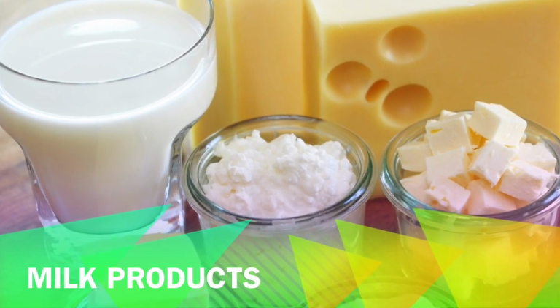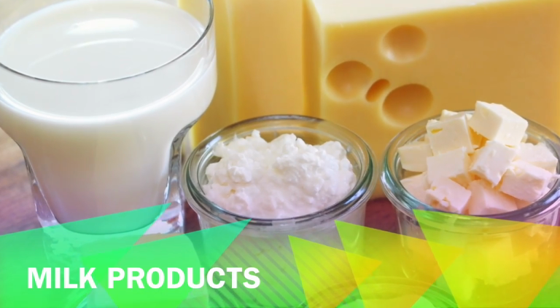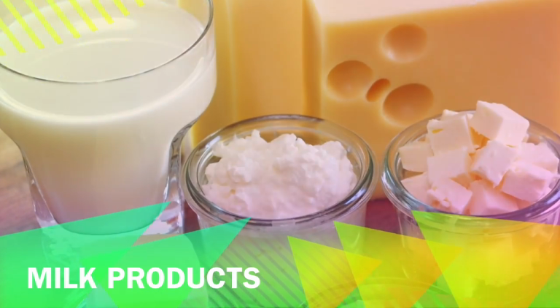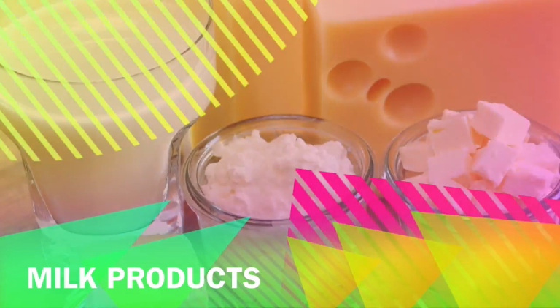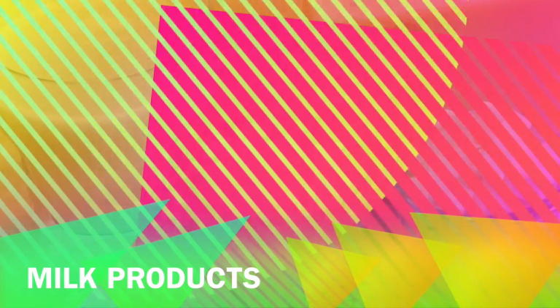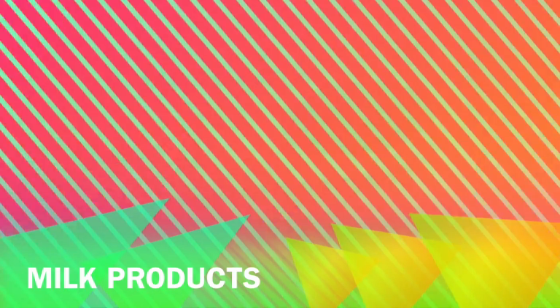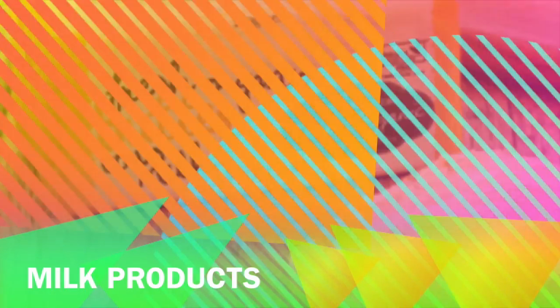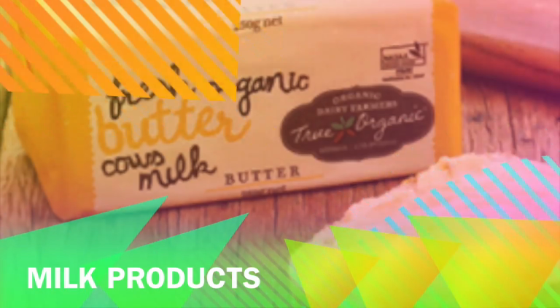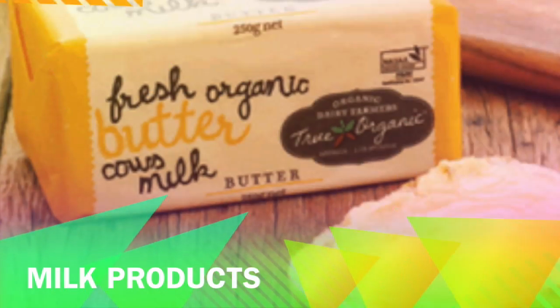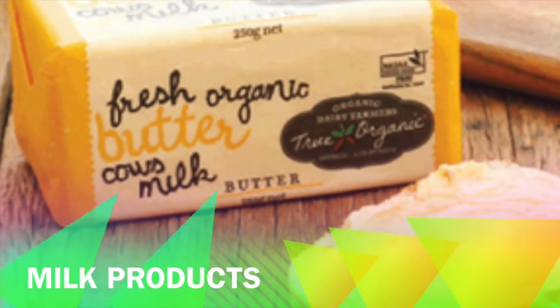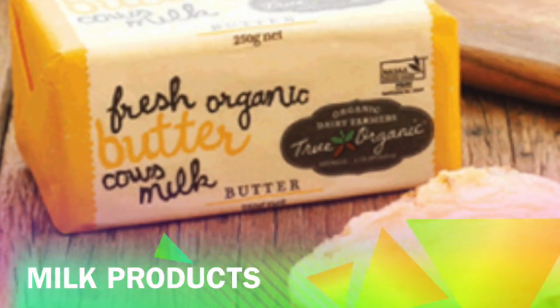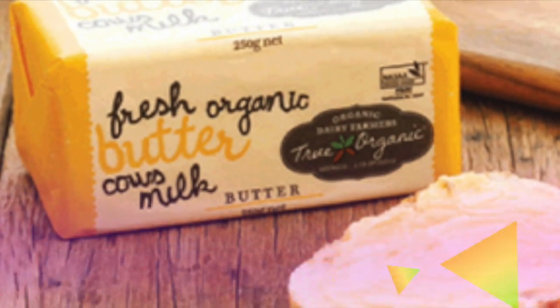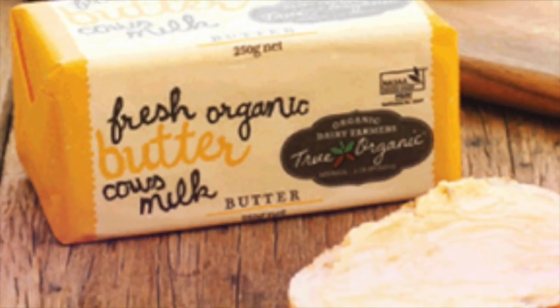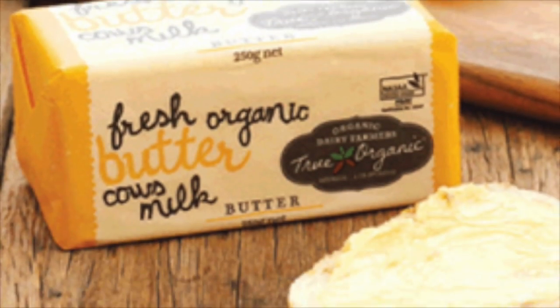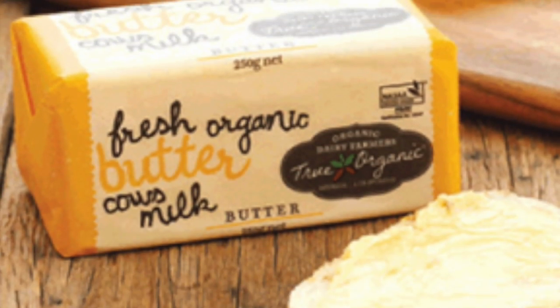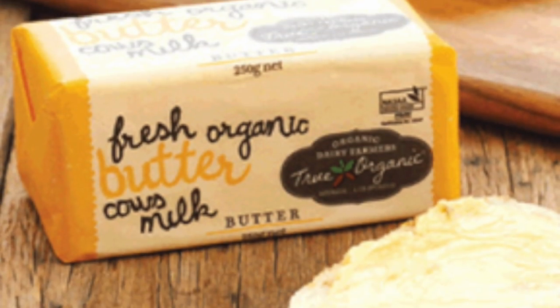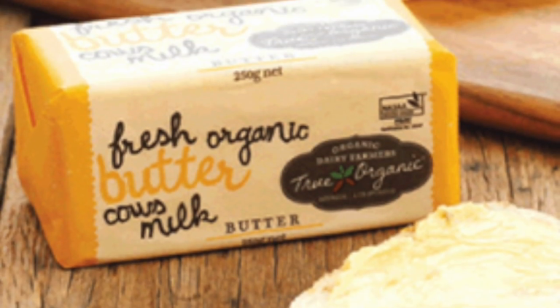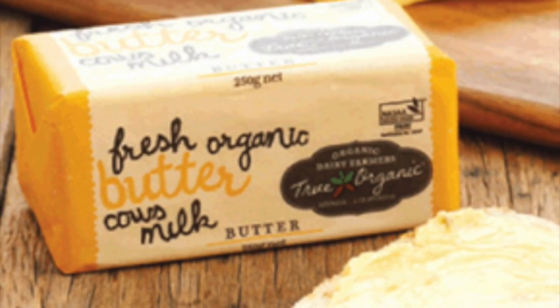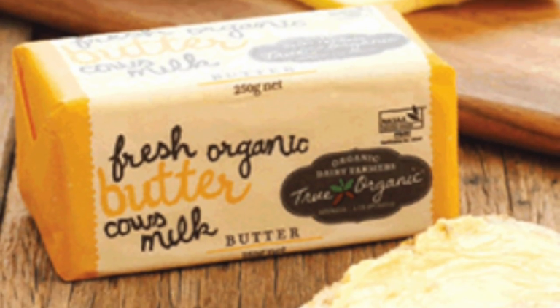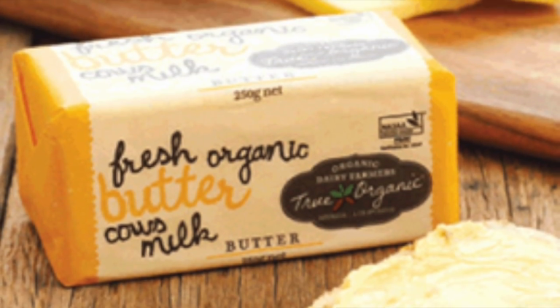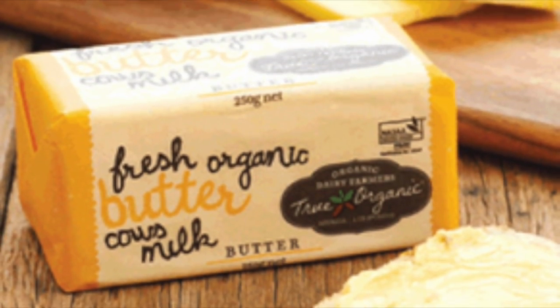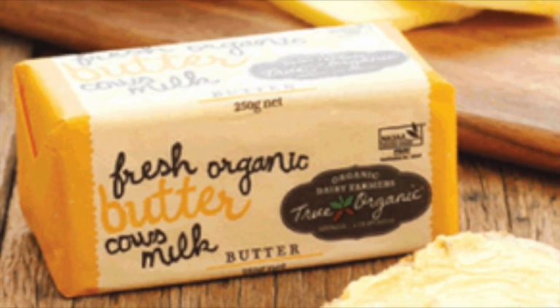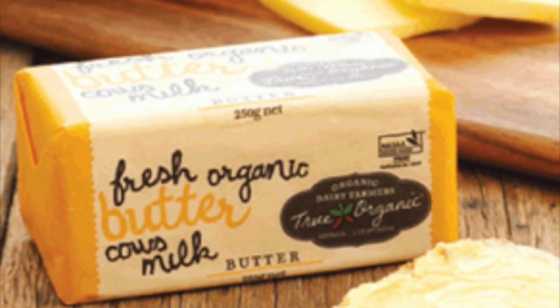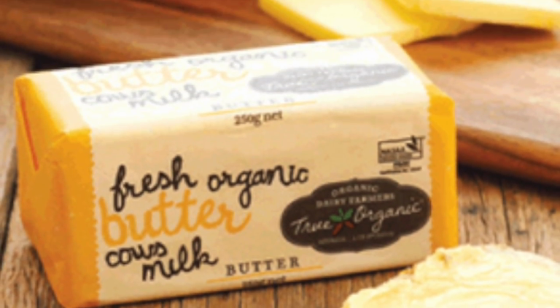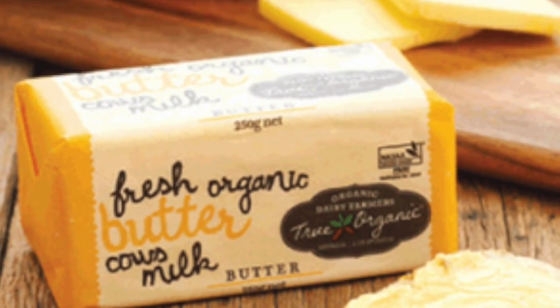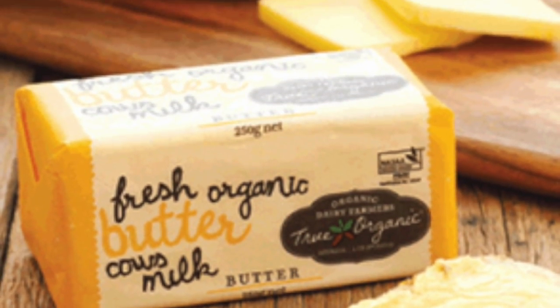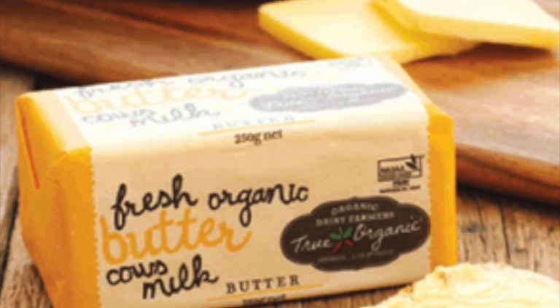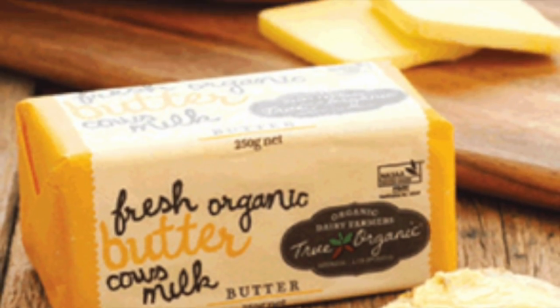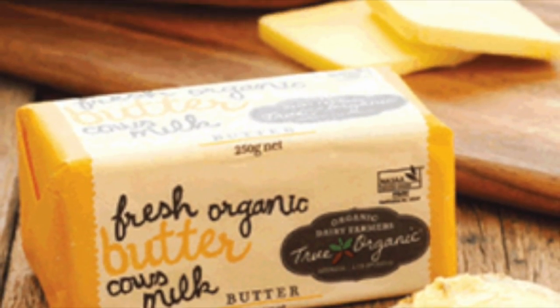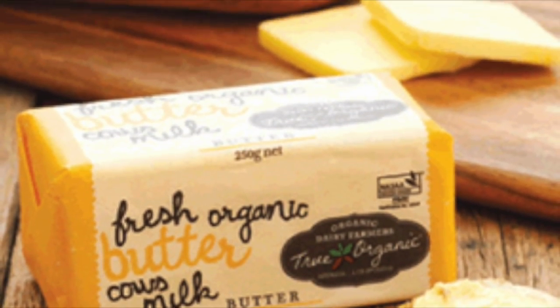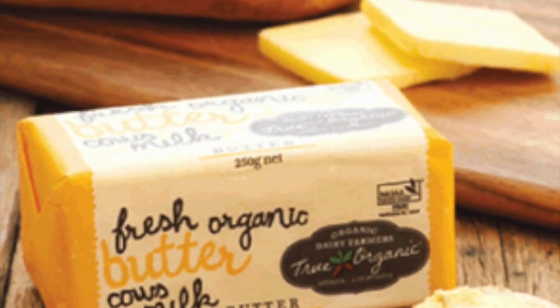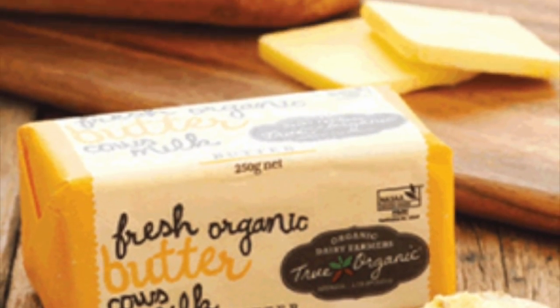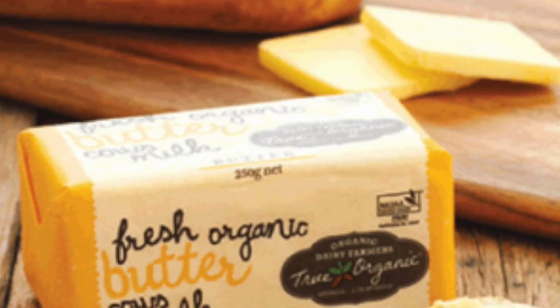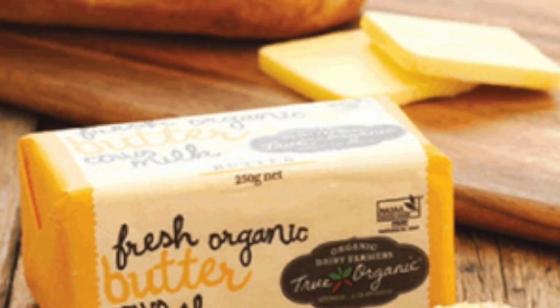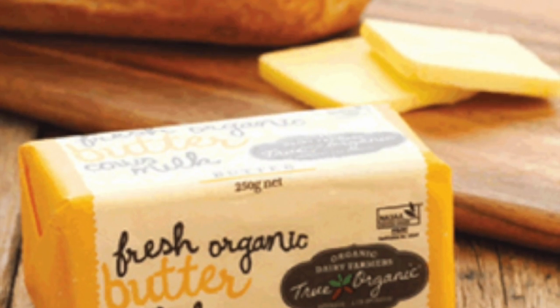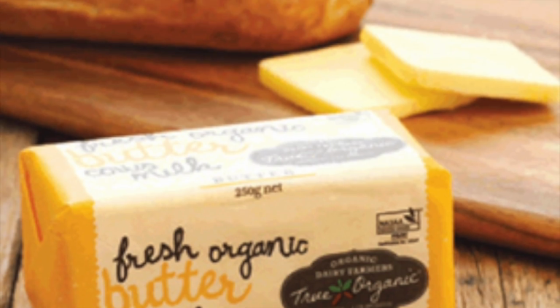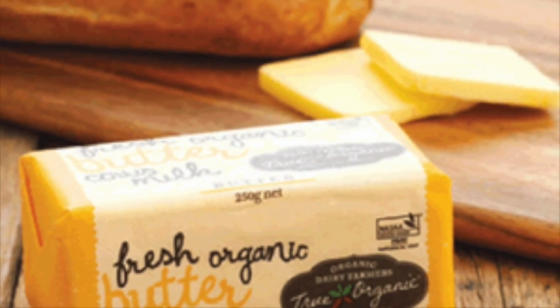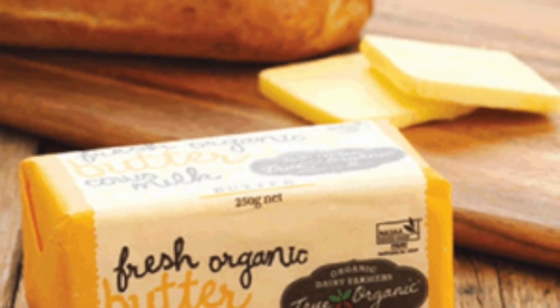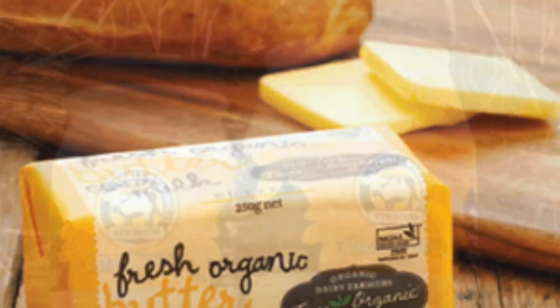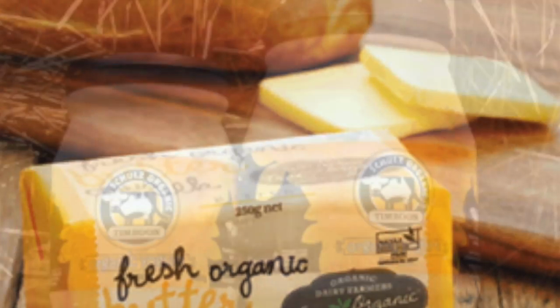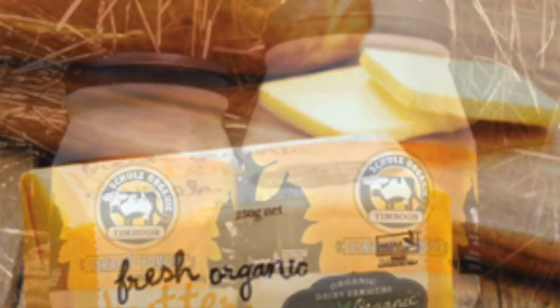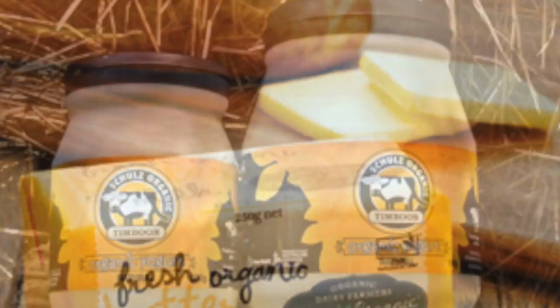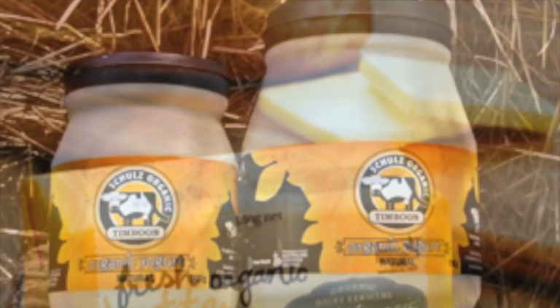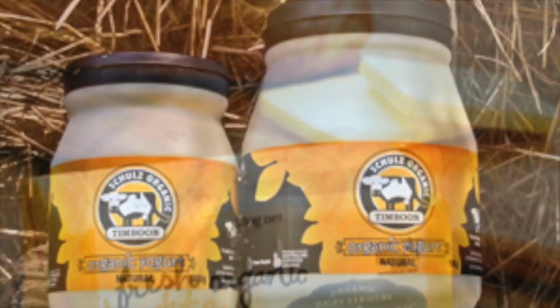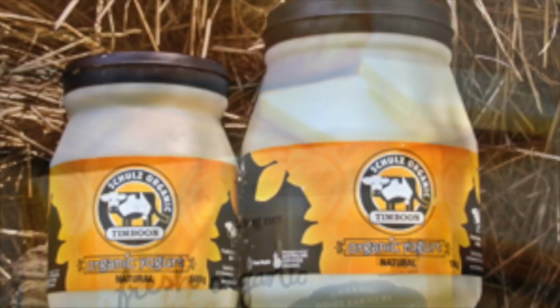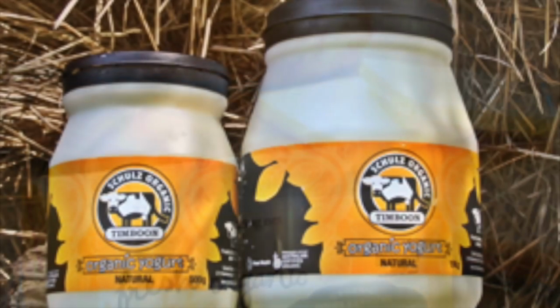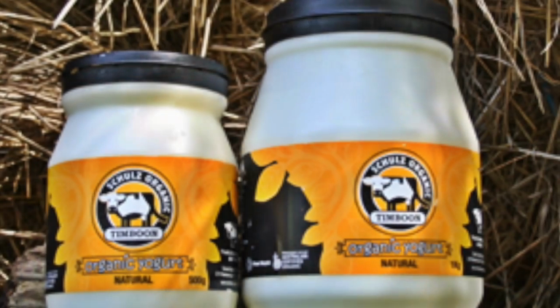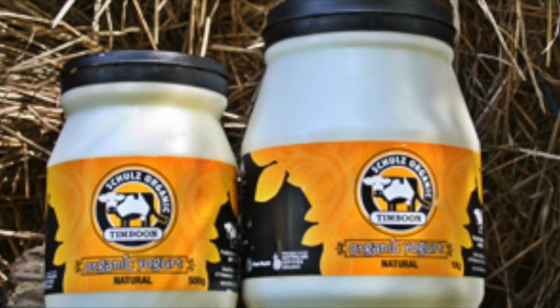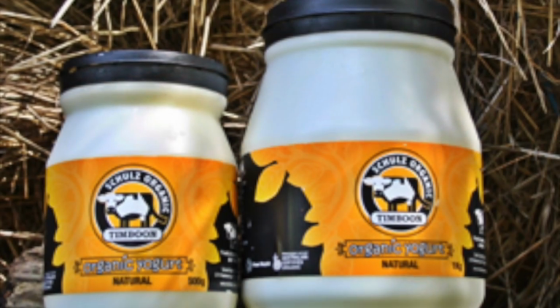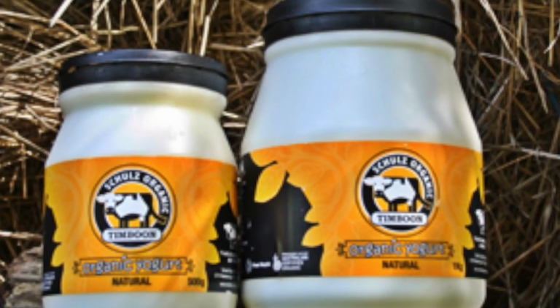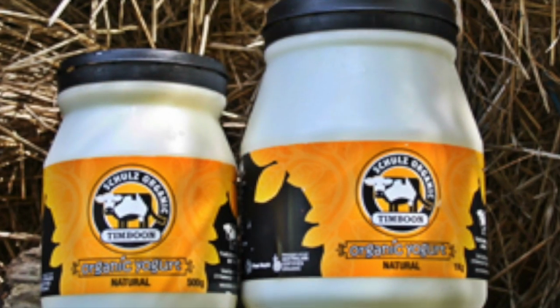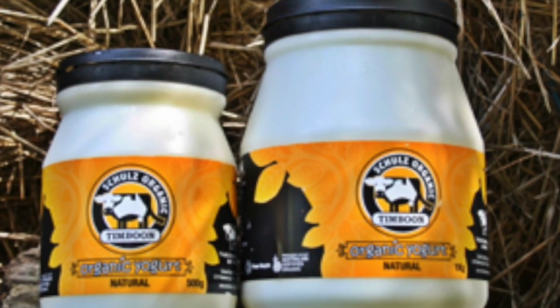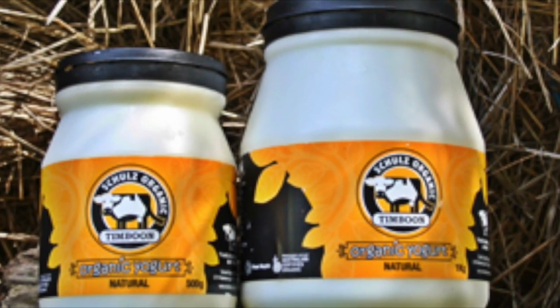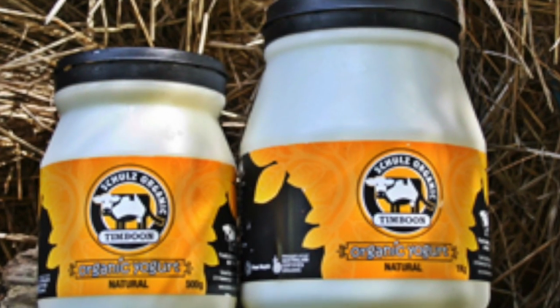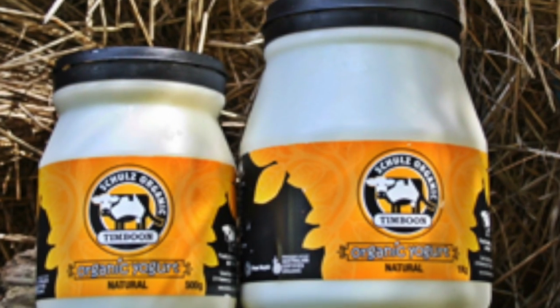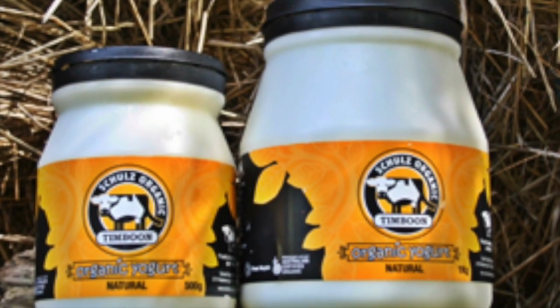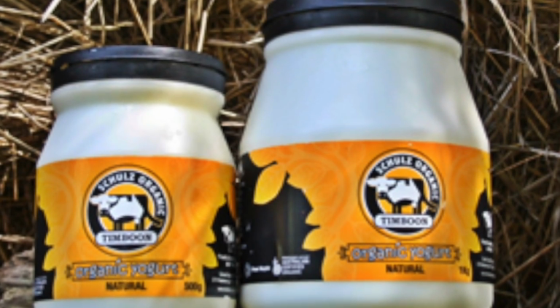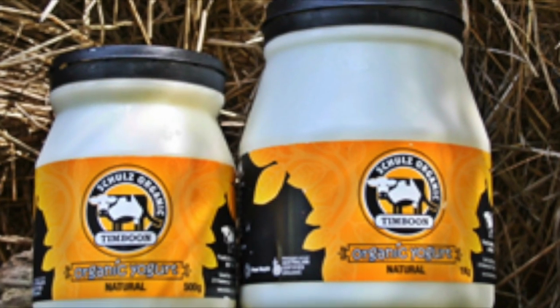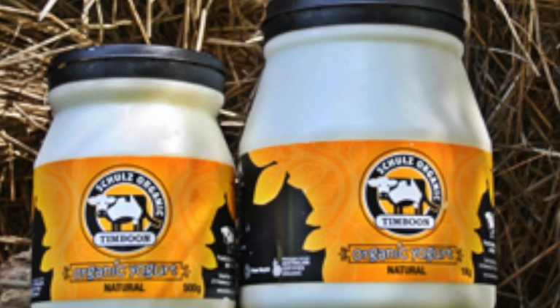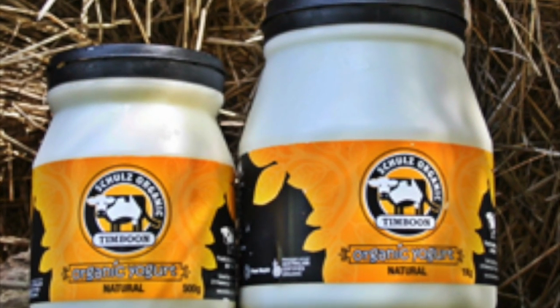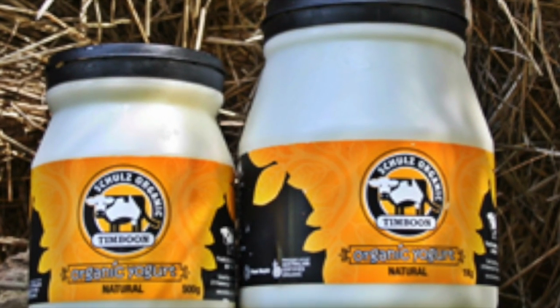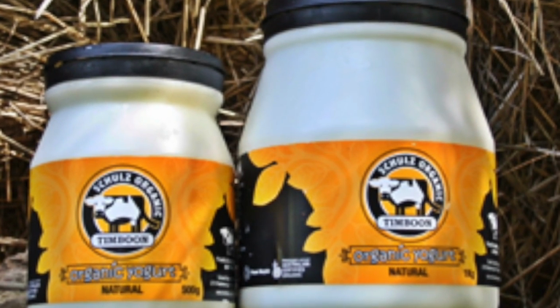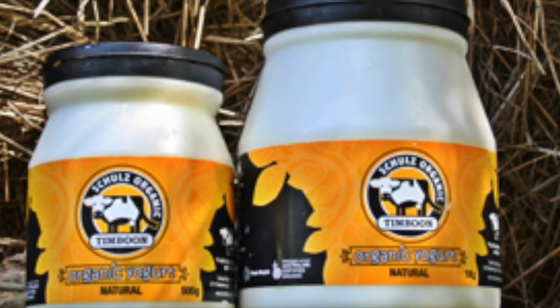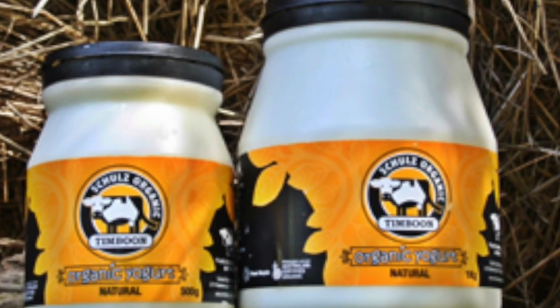Milk products you might know and eat are butter, cheese, yogurt, custard, cream and ice cream.